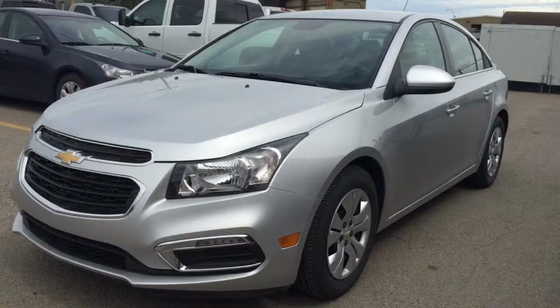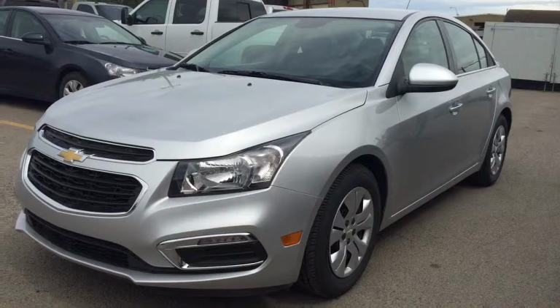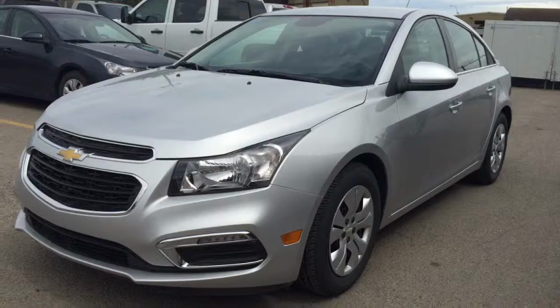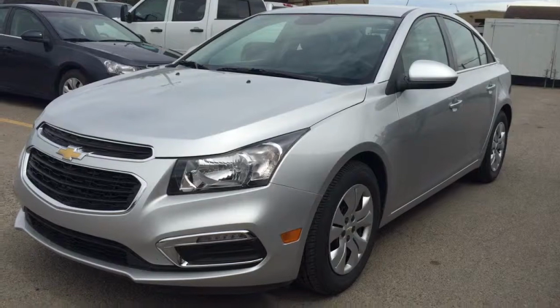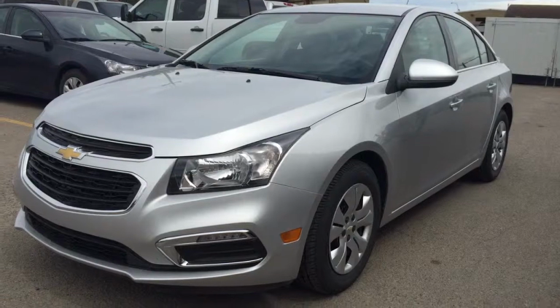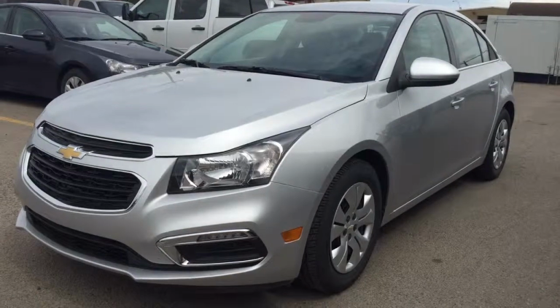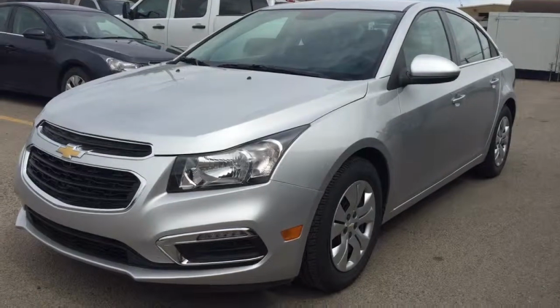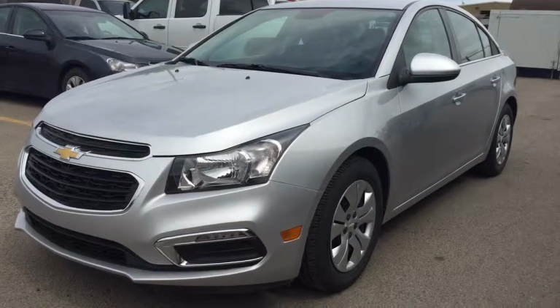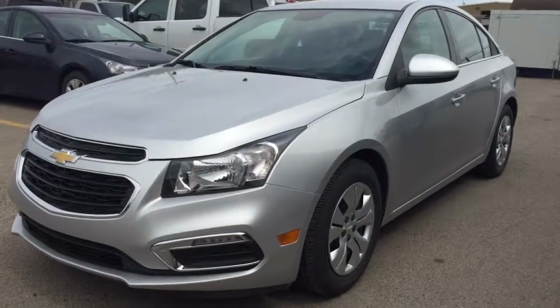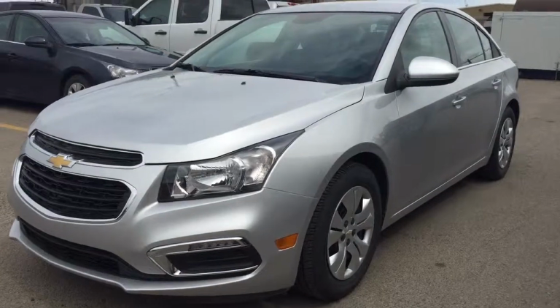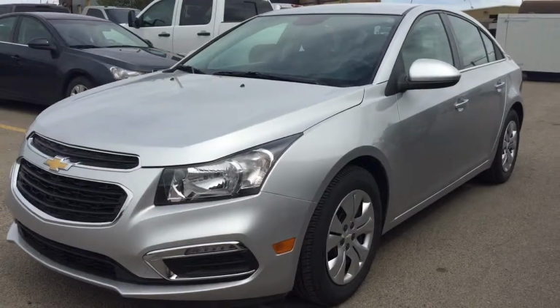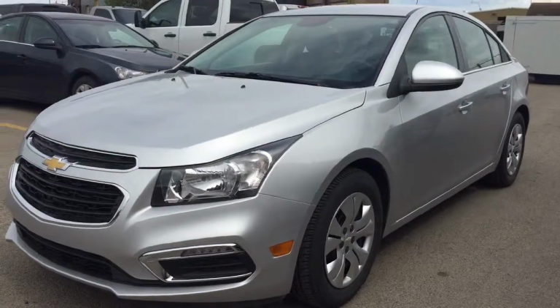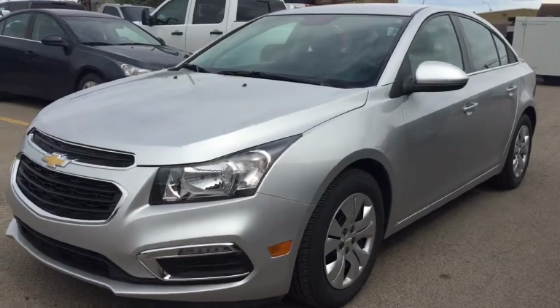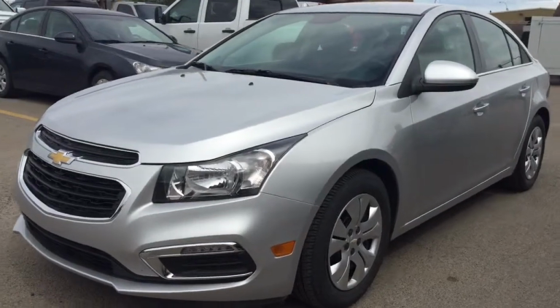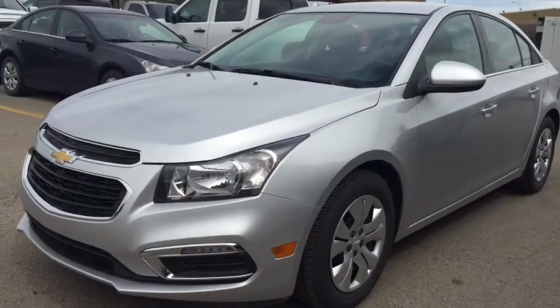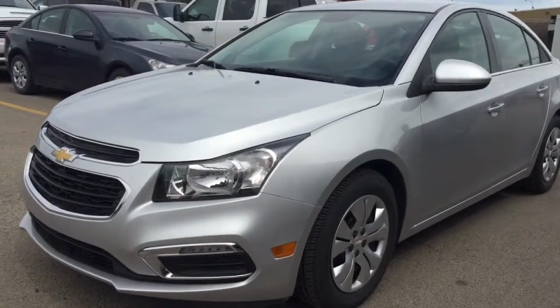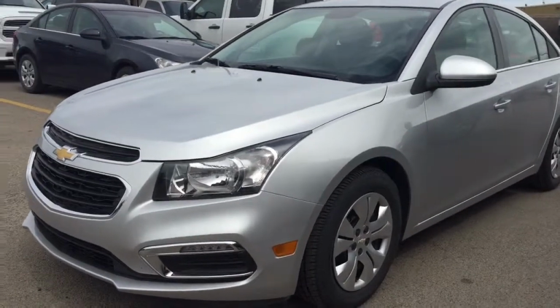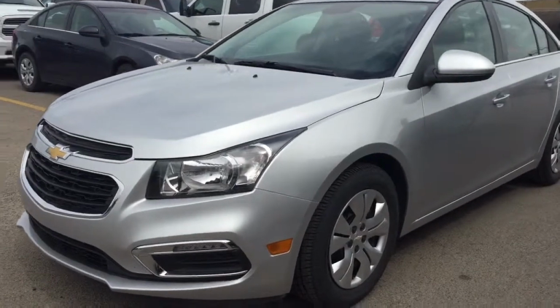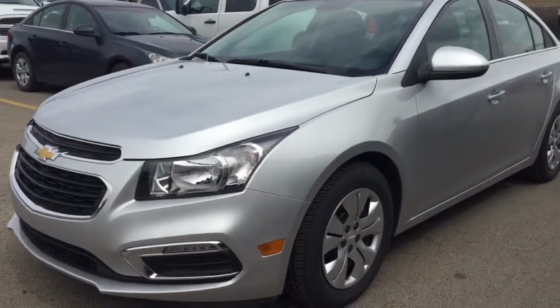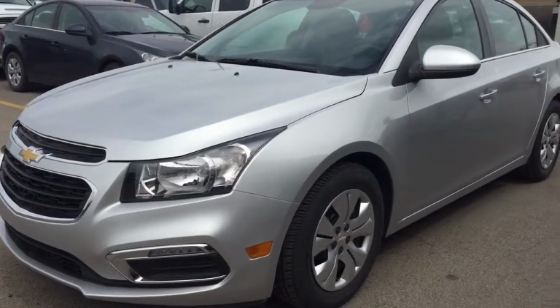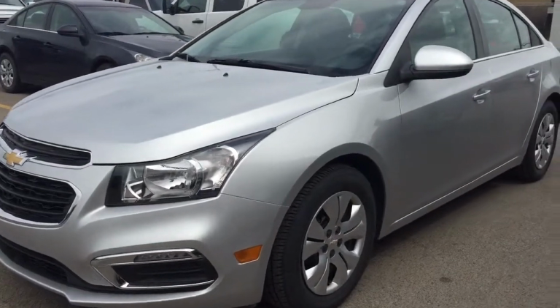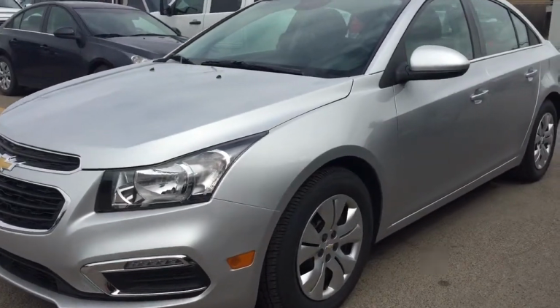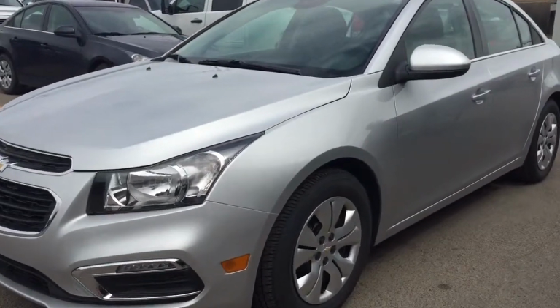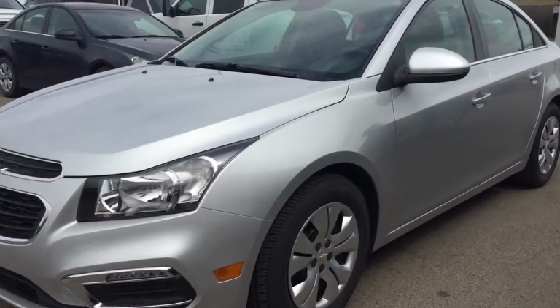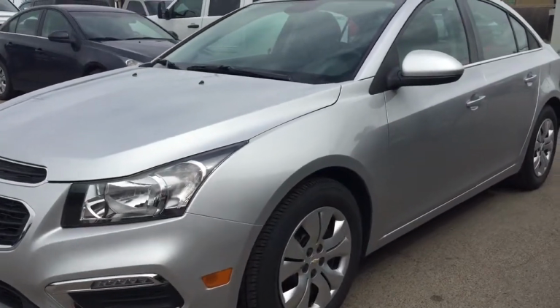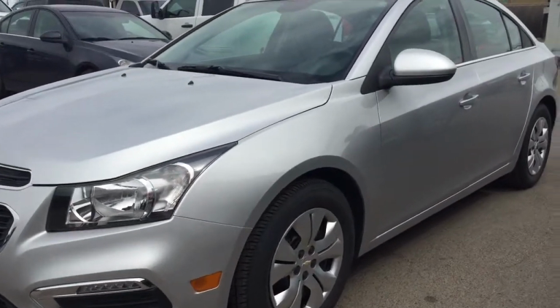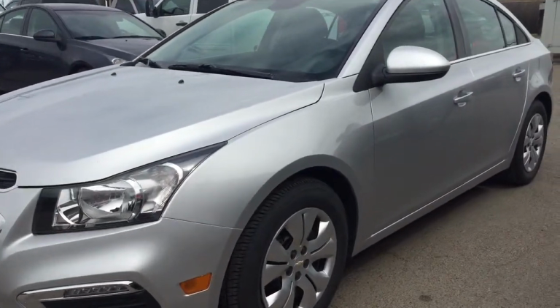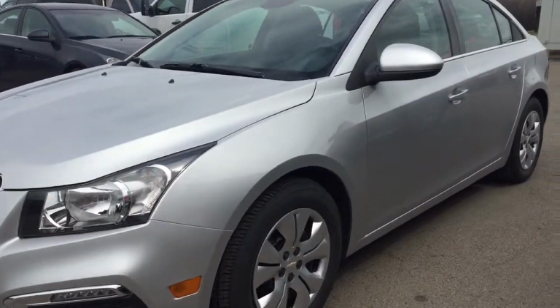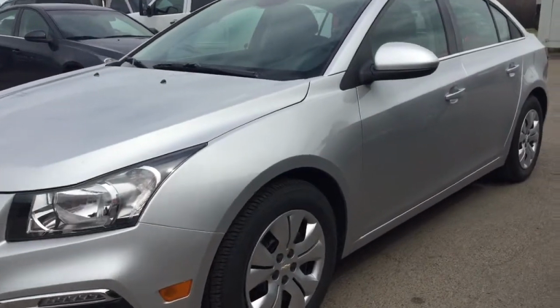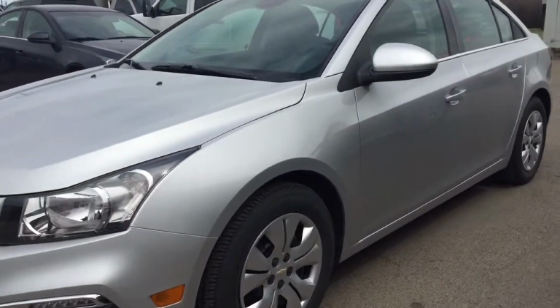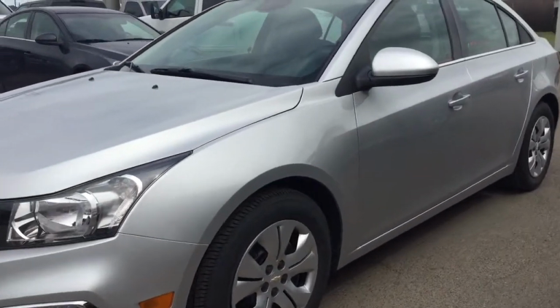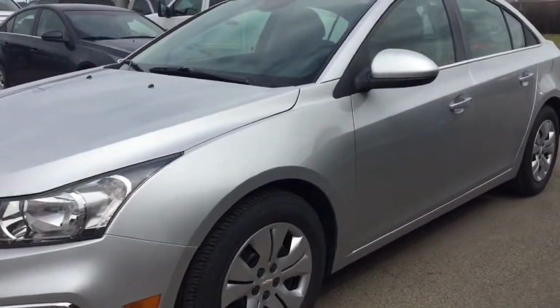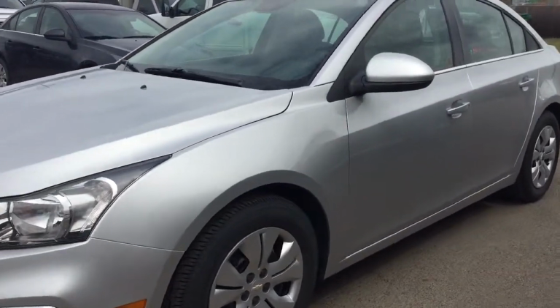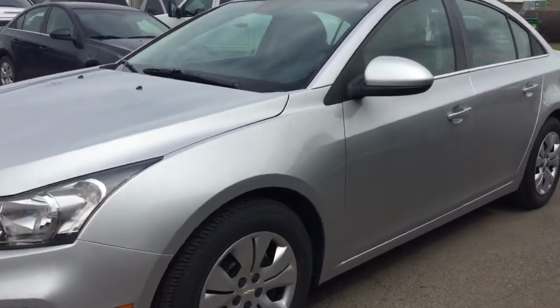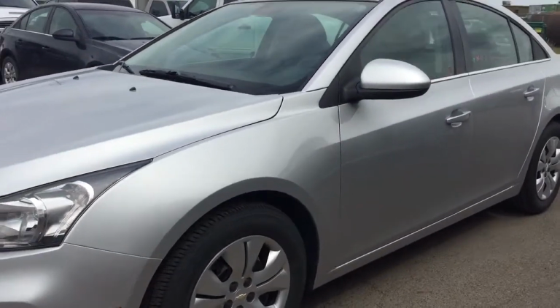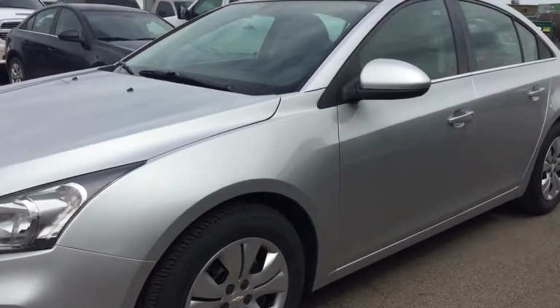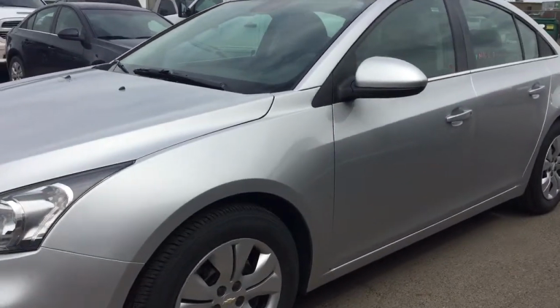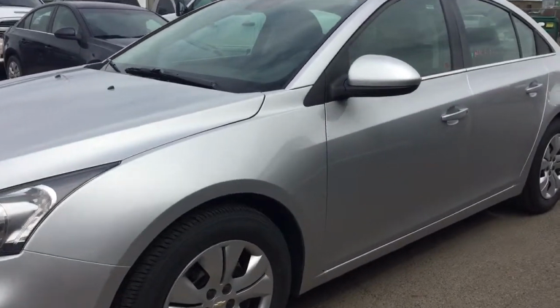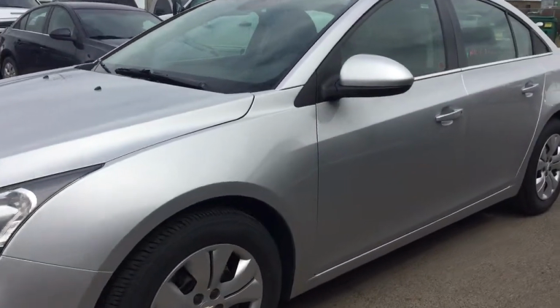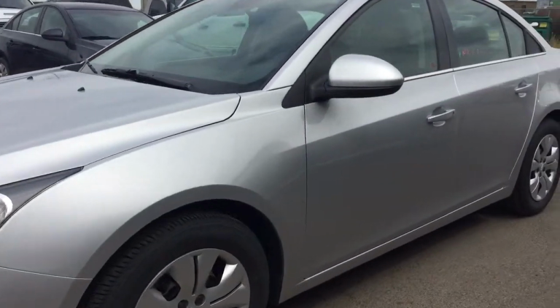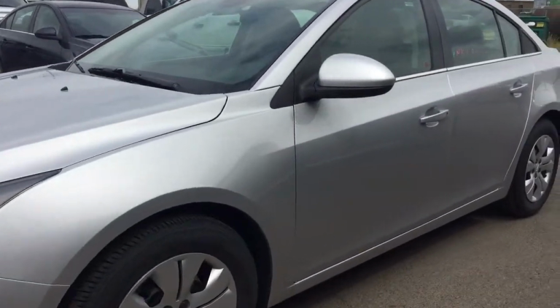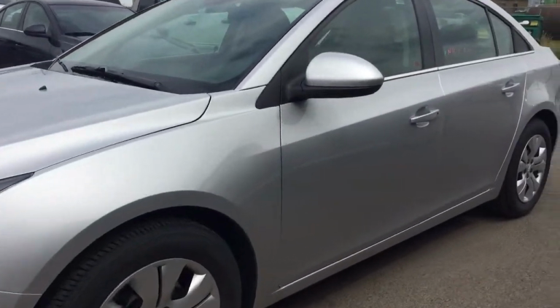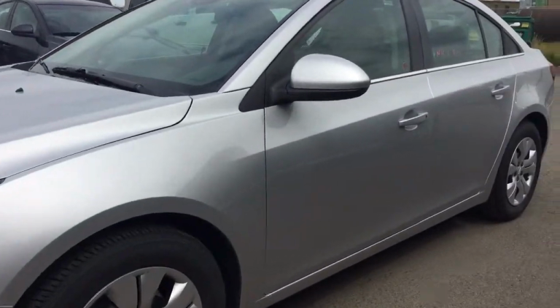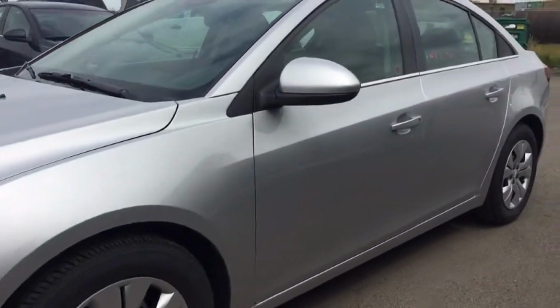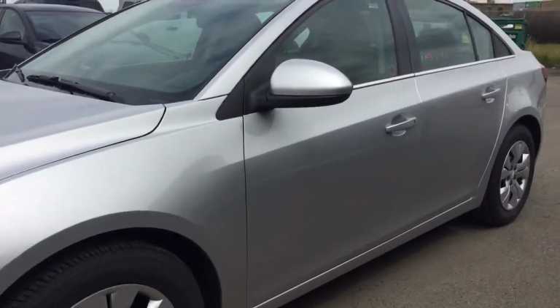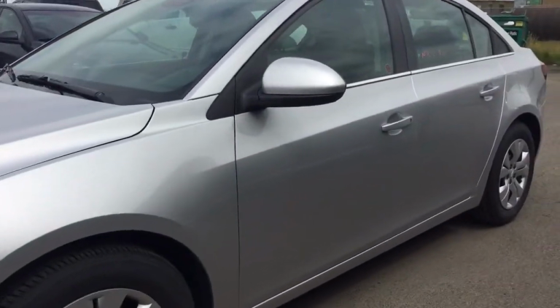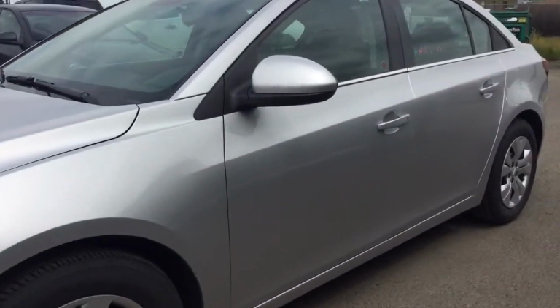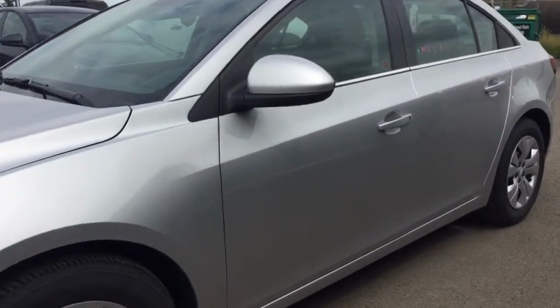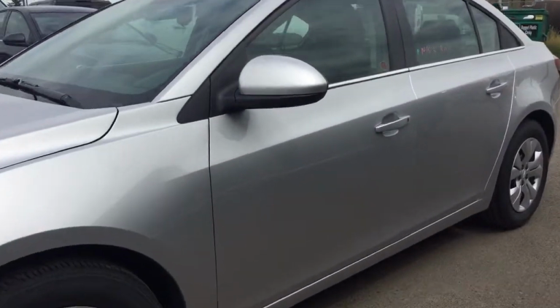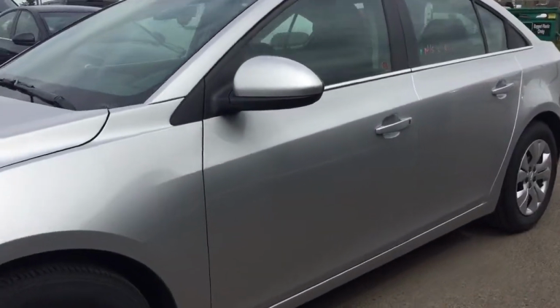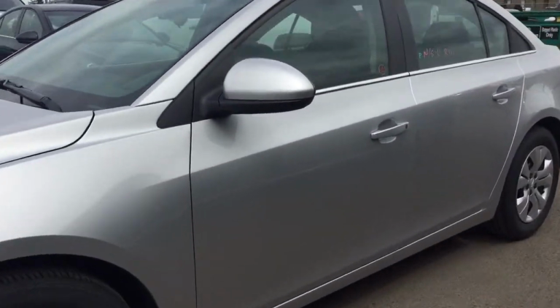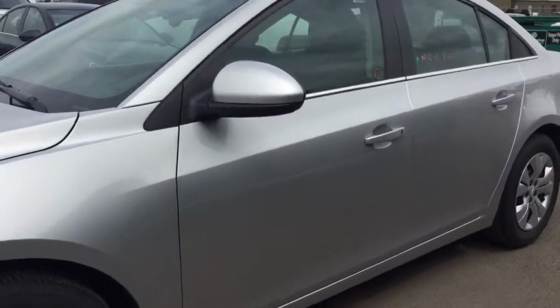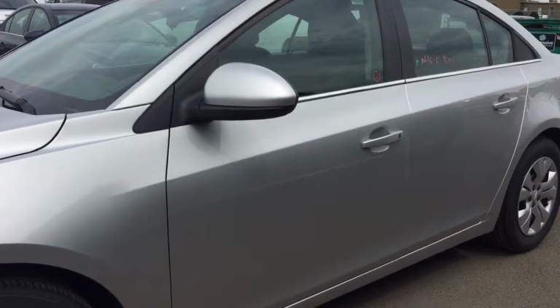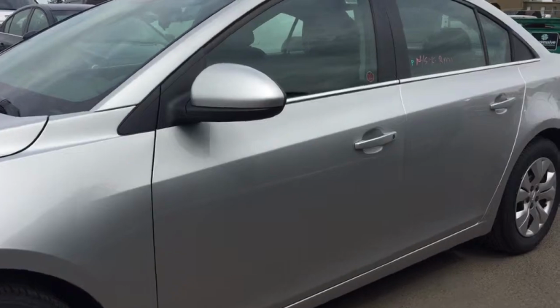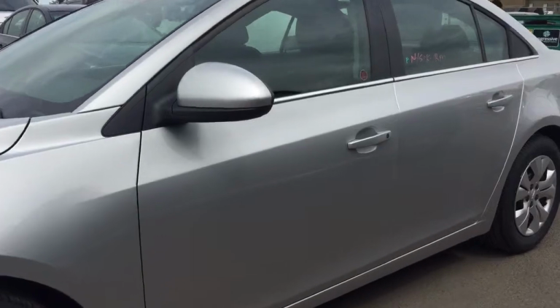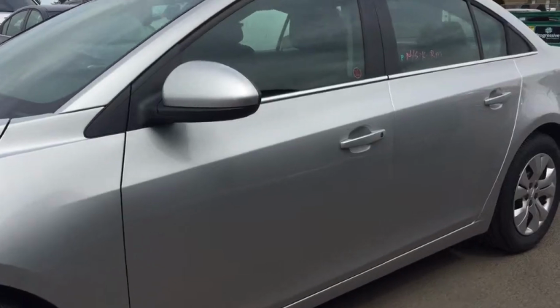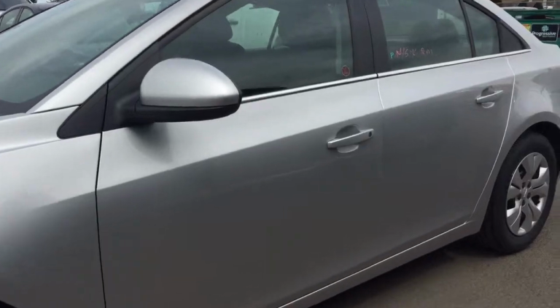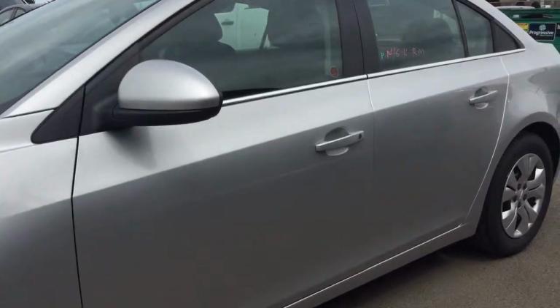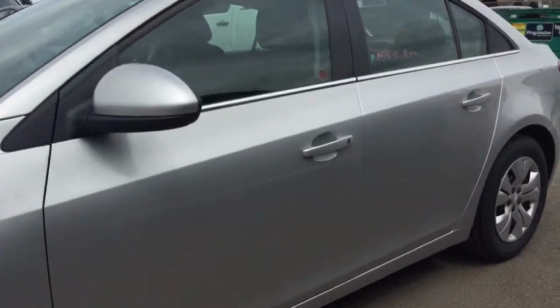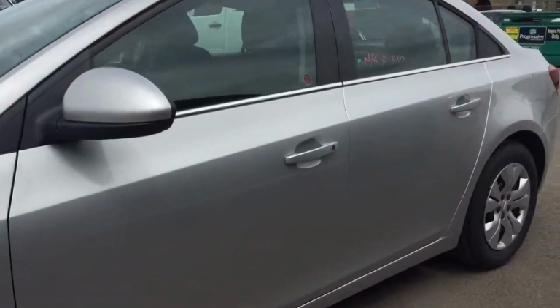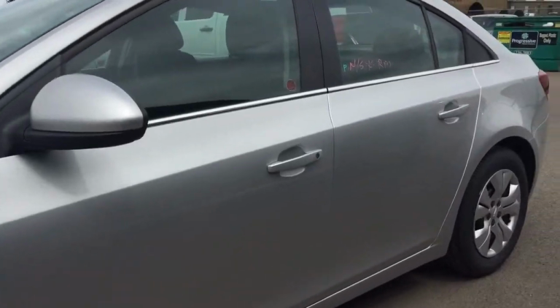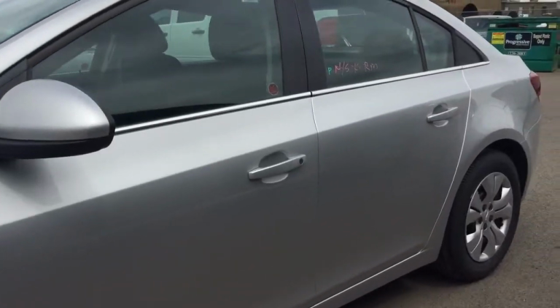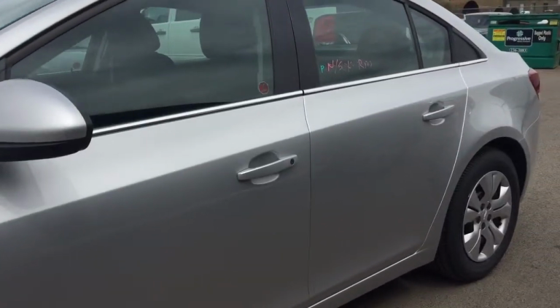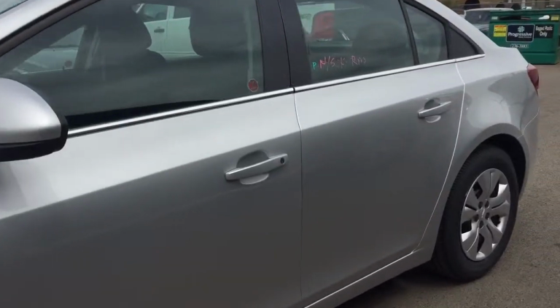Welcome to Davis Chevrolet. This is a pre-owned 2015 Chevrolet Cruze in the color silver.